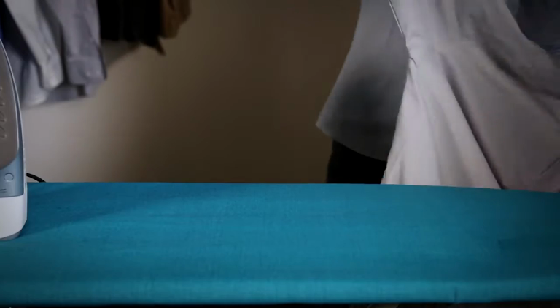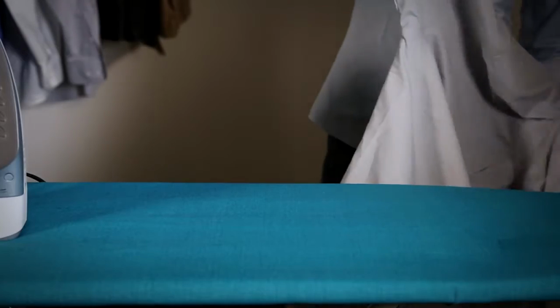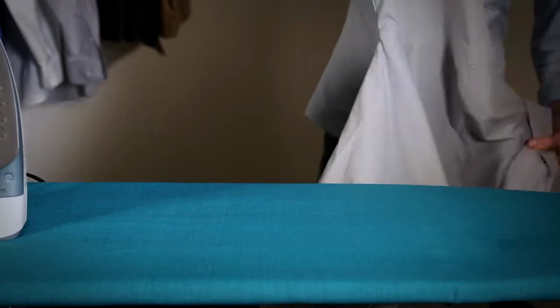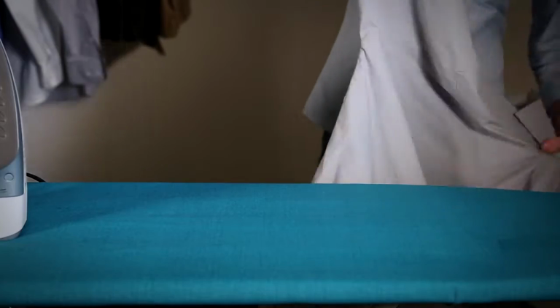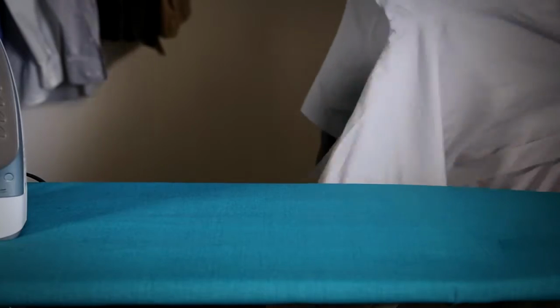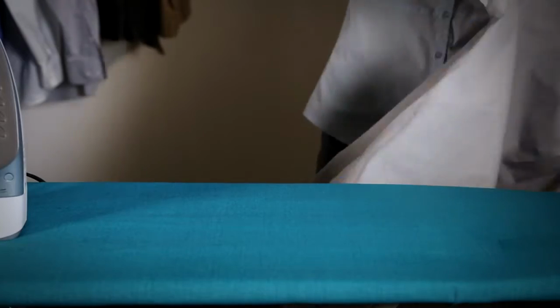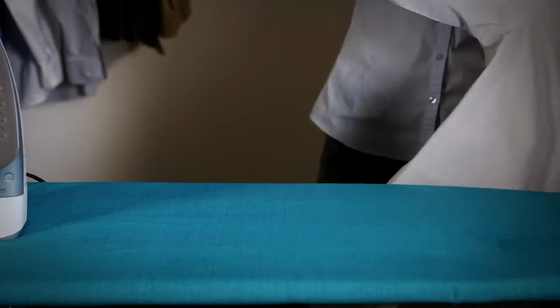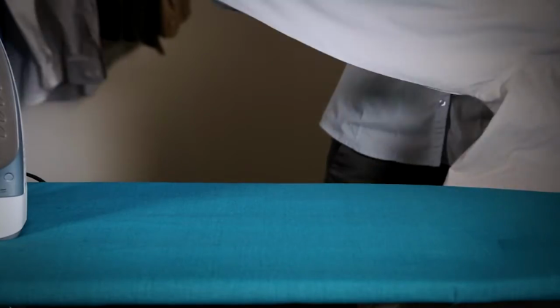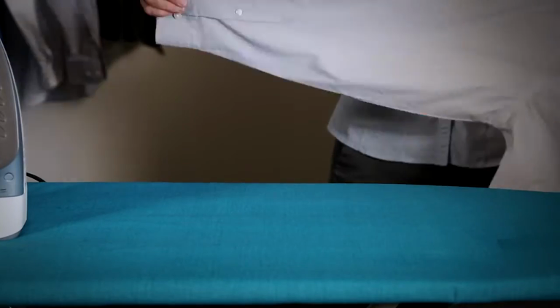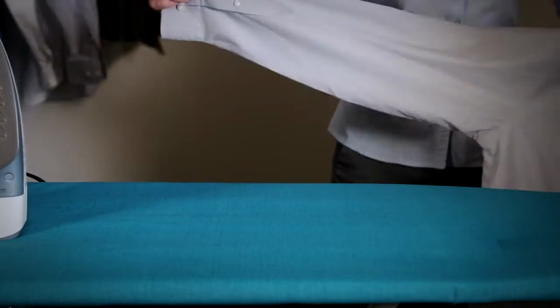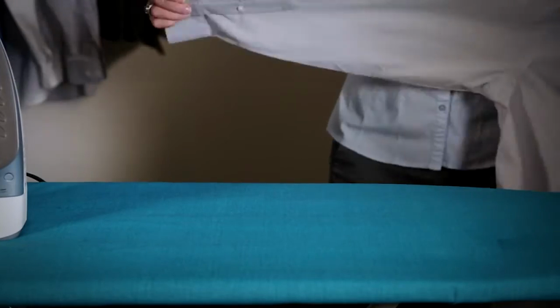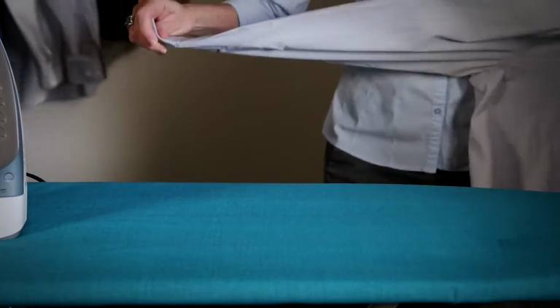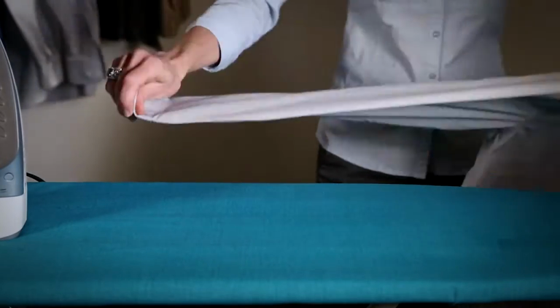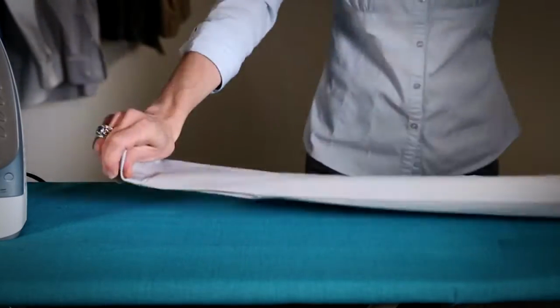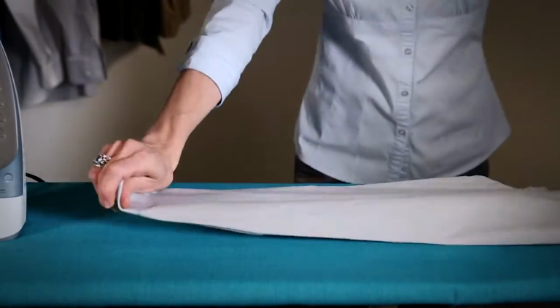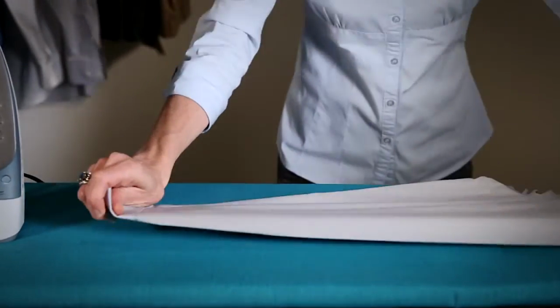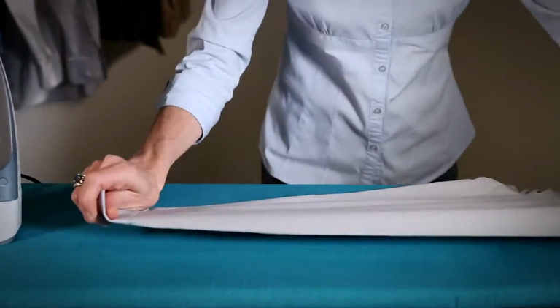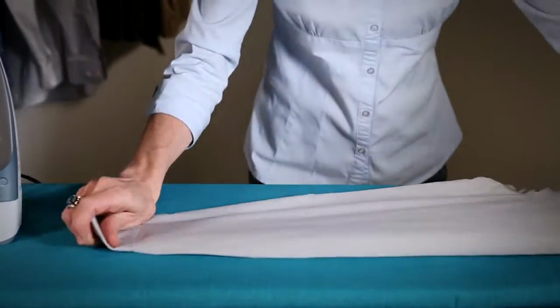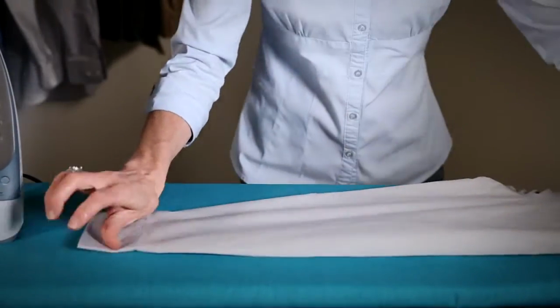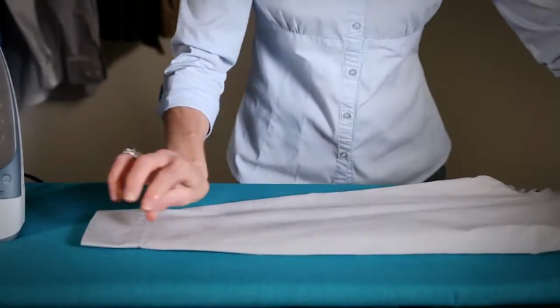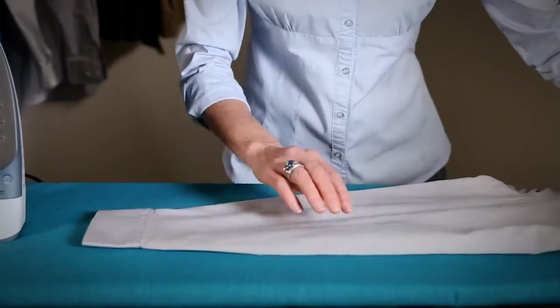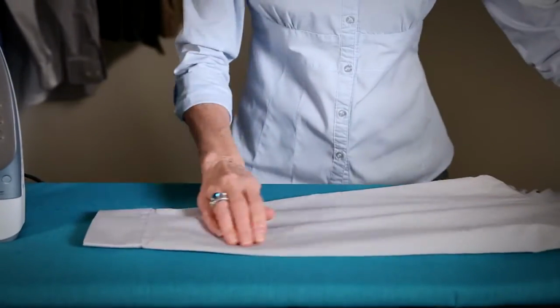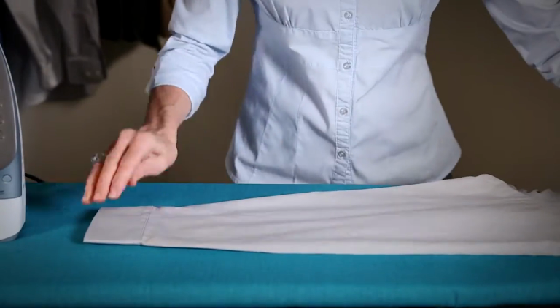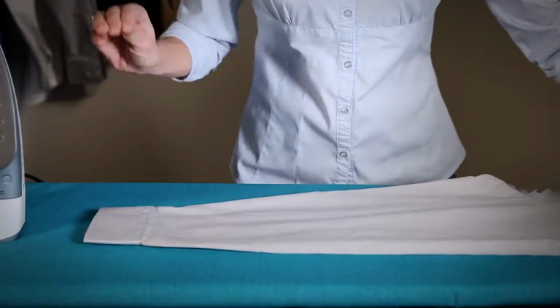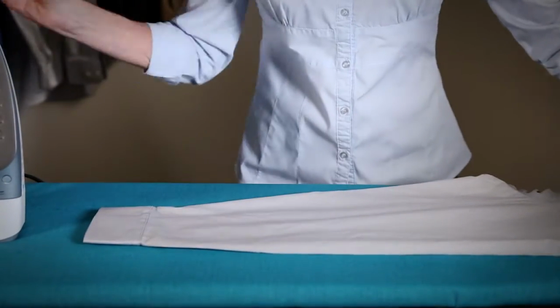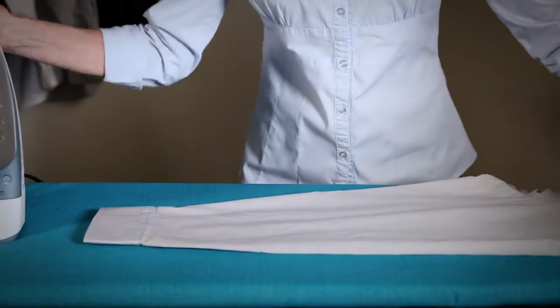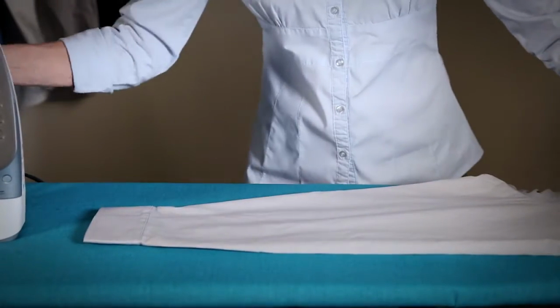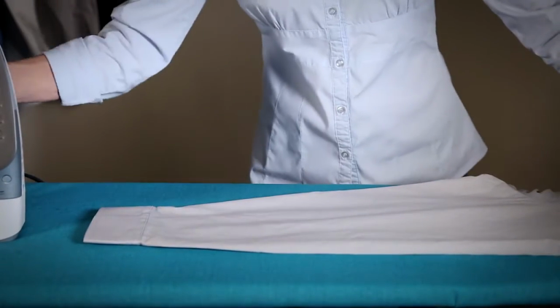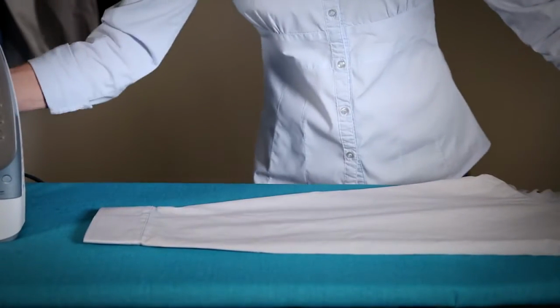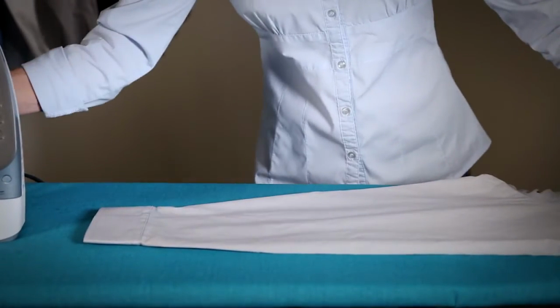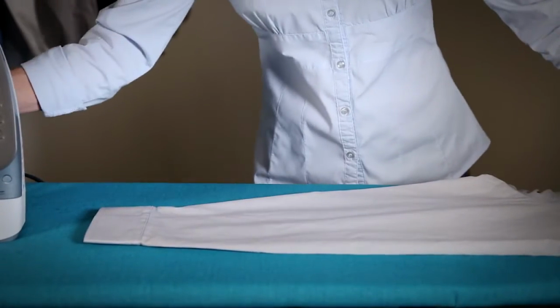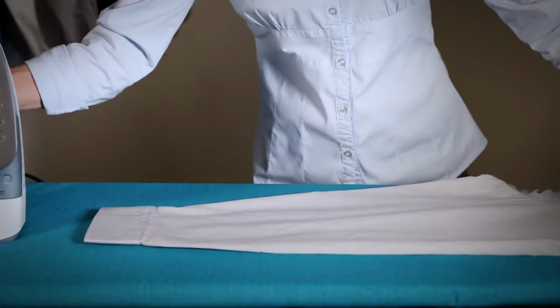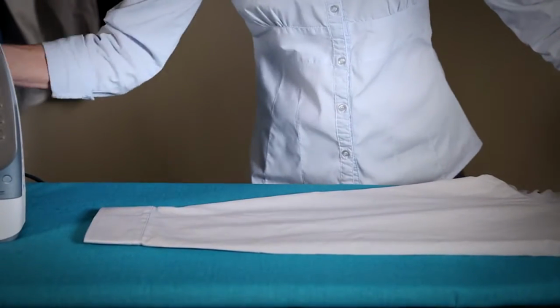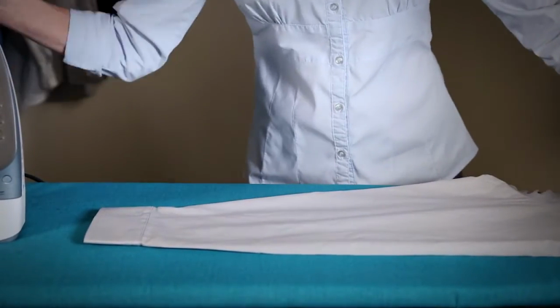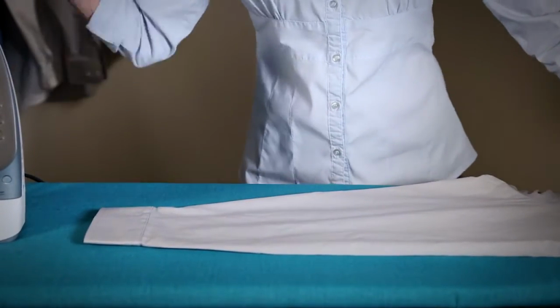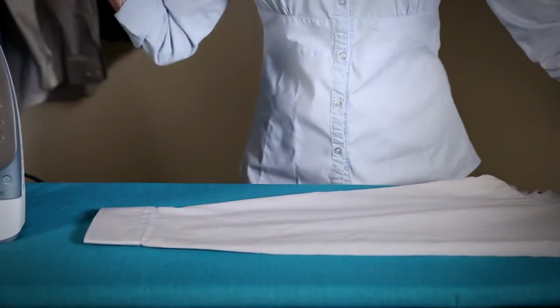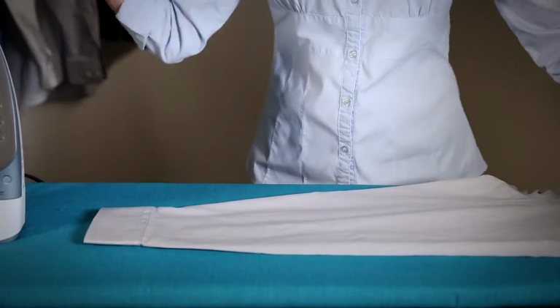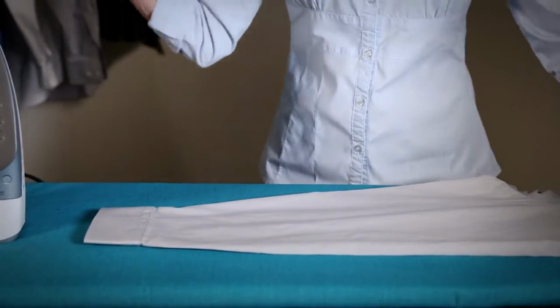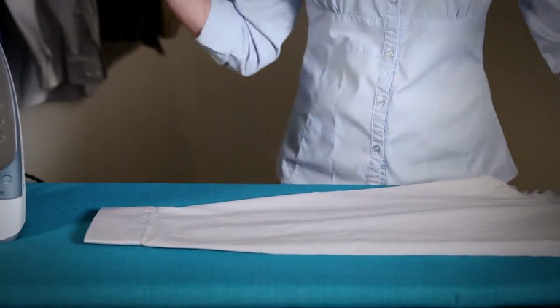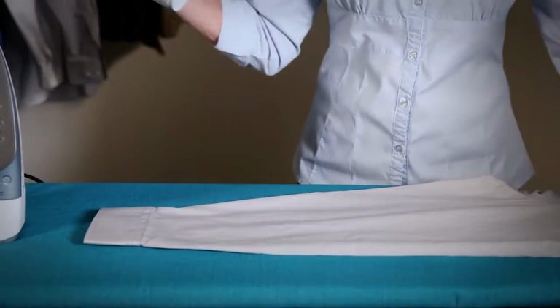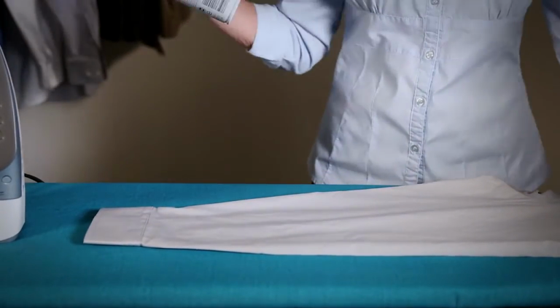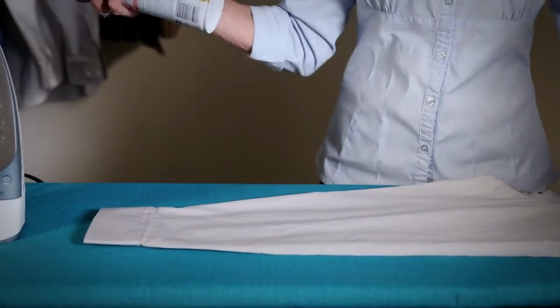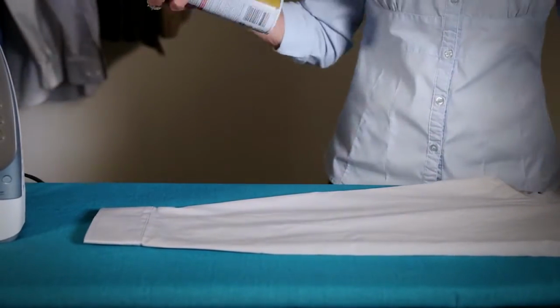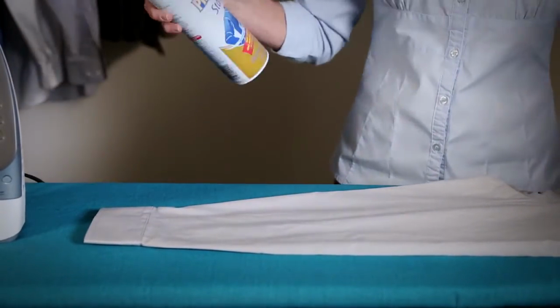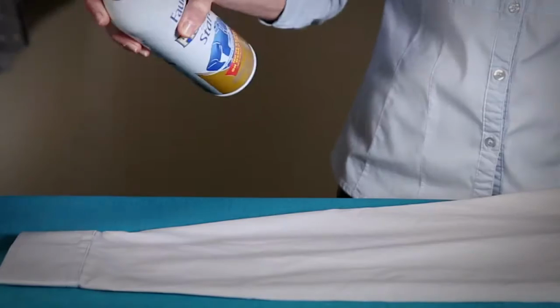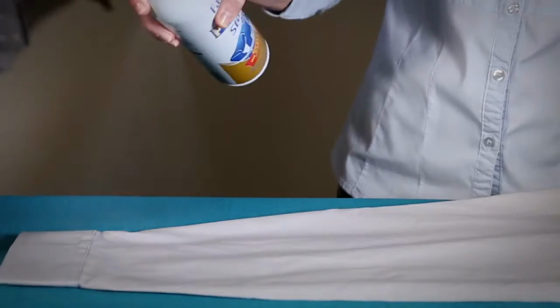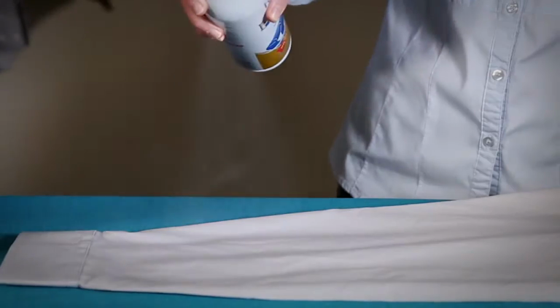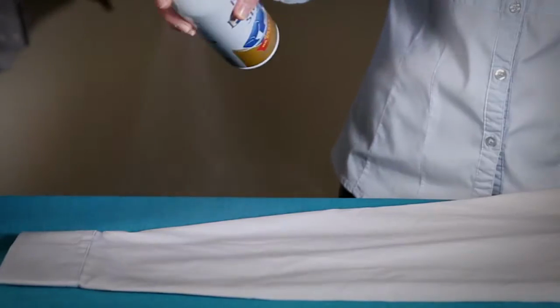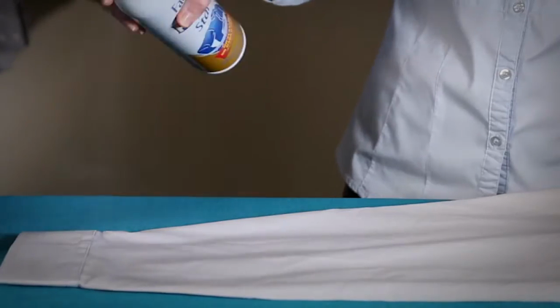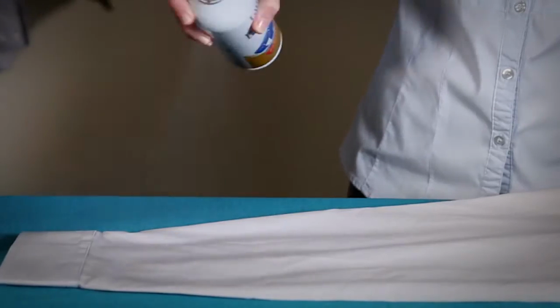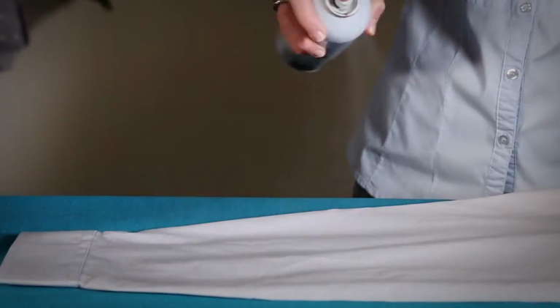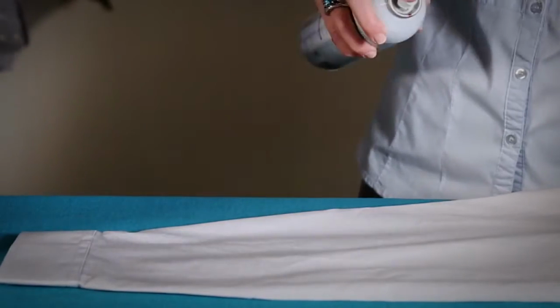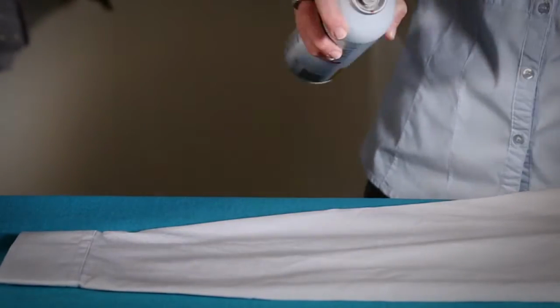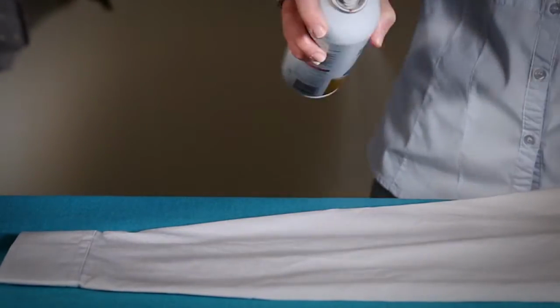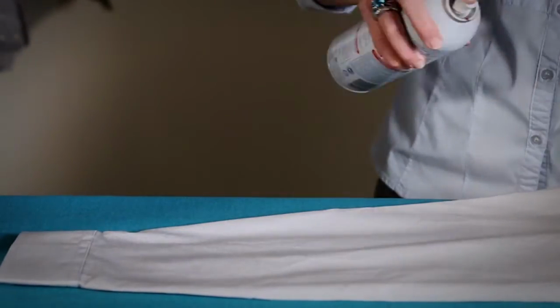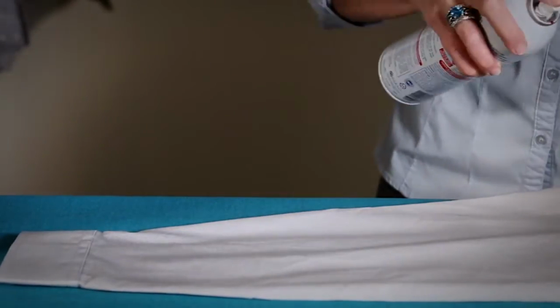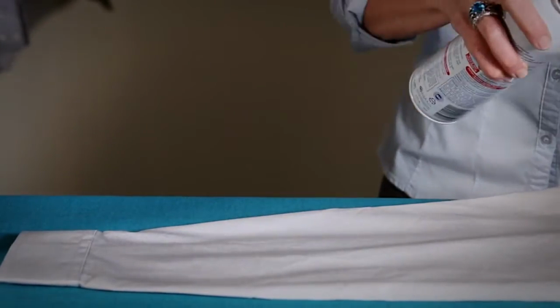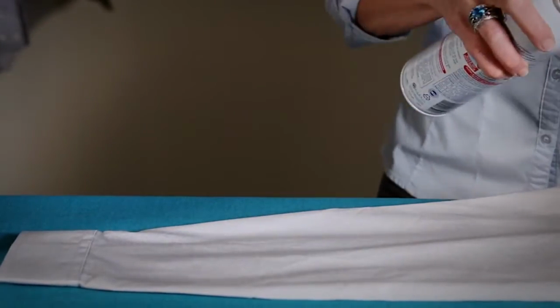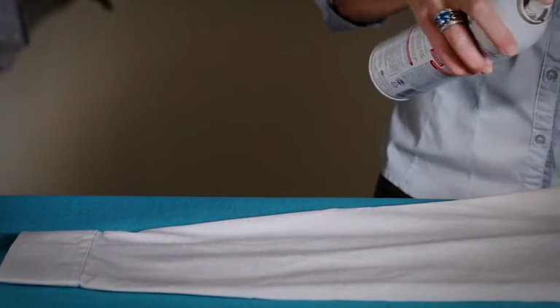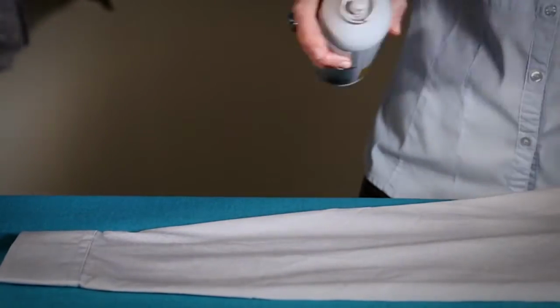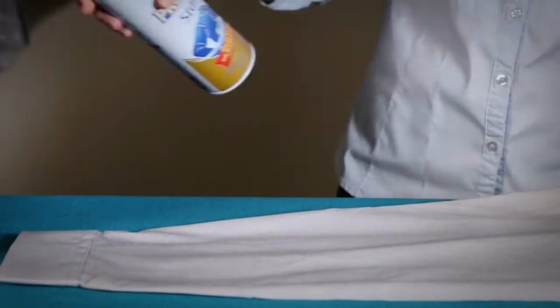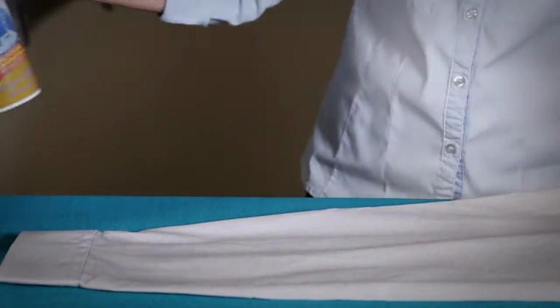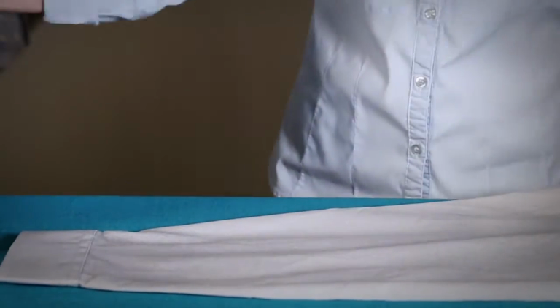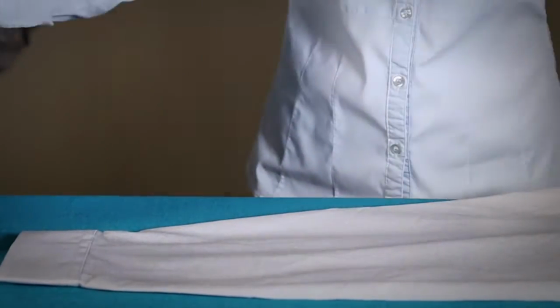Lay the sleeve flat on the ironing board. Spray the entire sleeve, then iron.